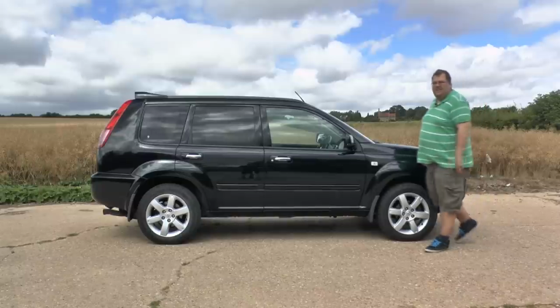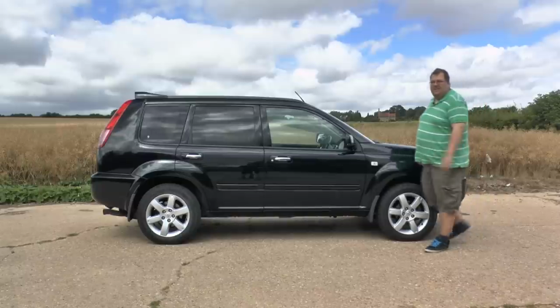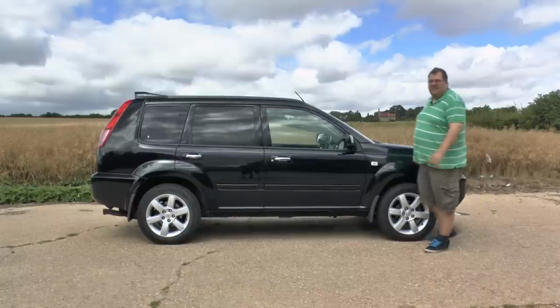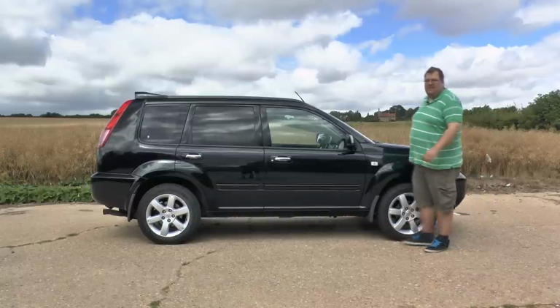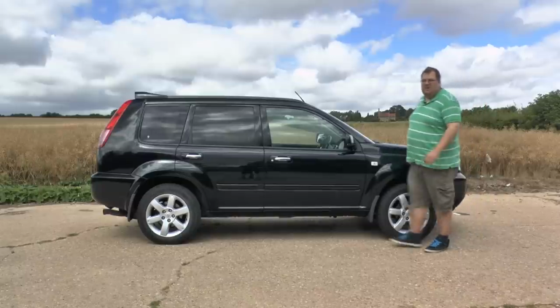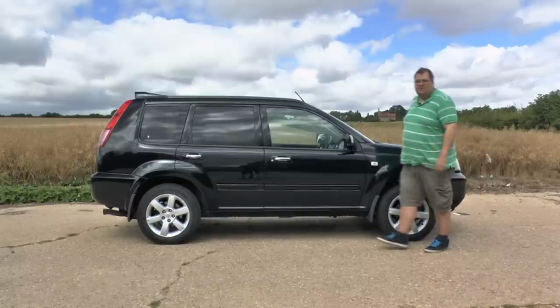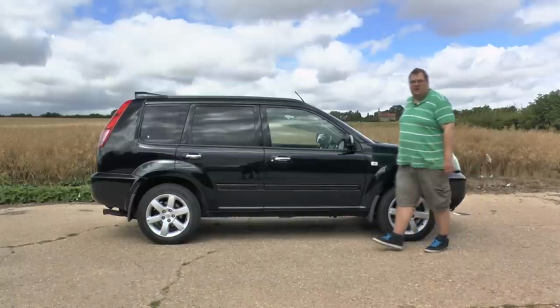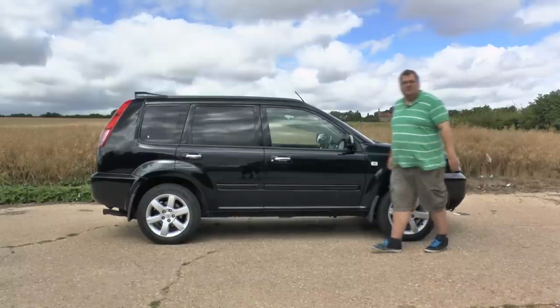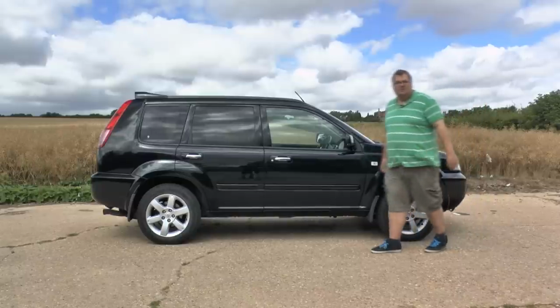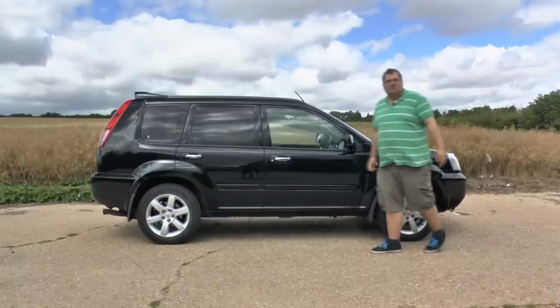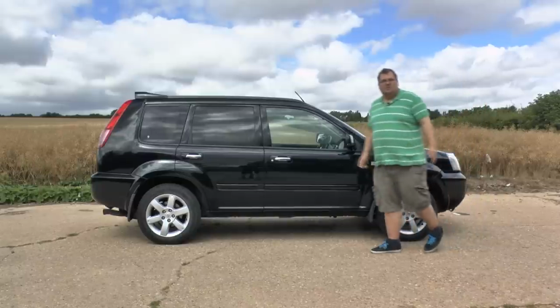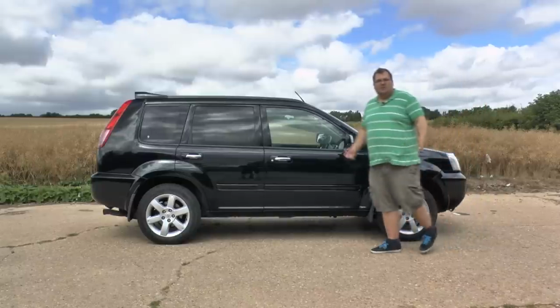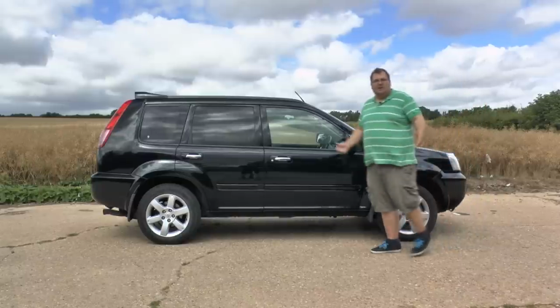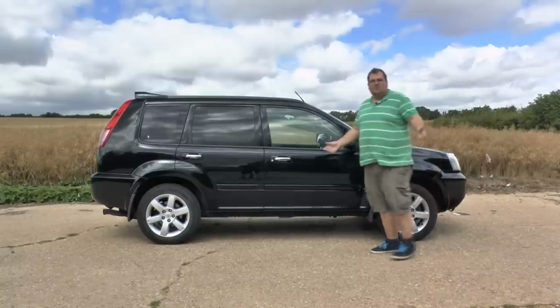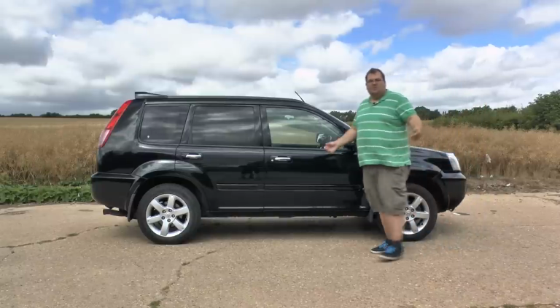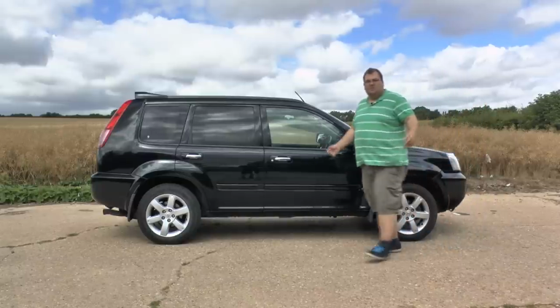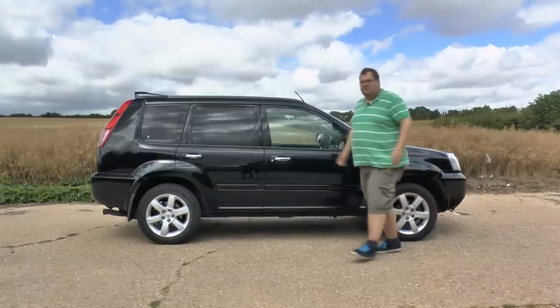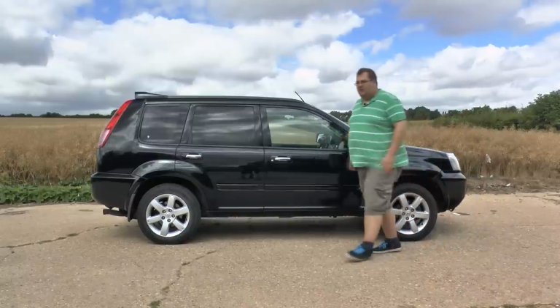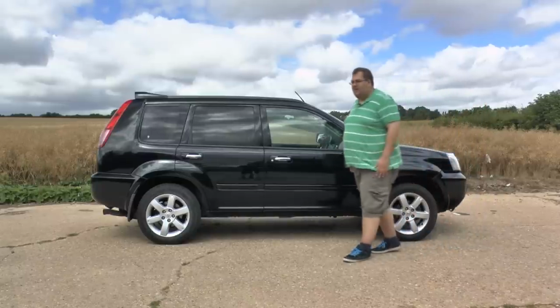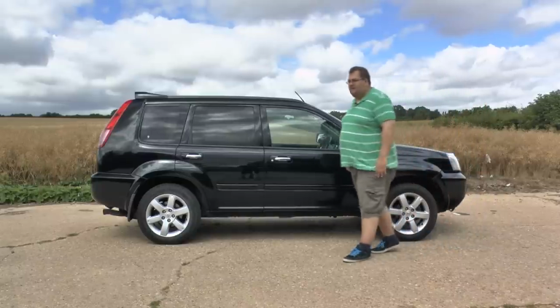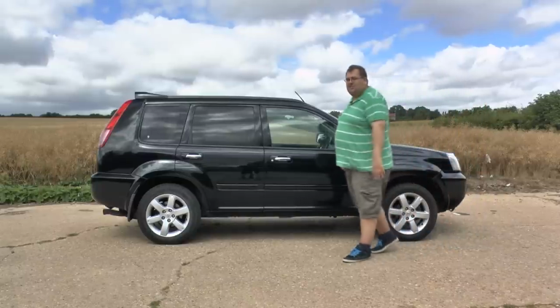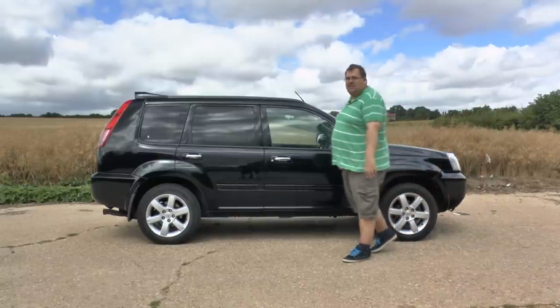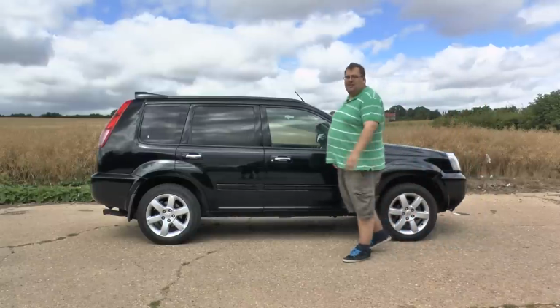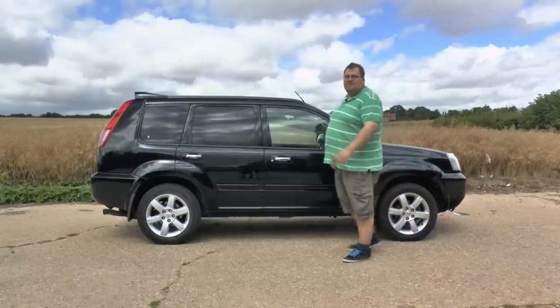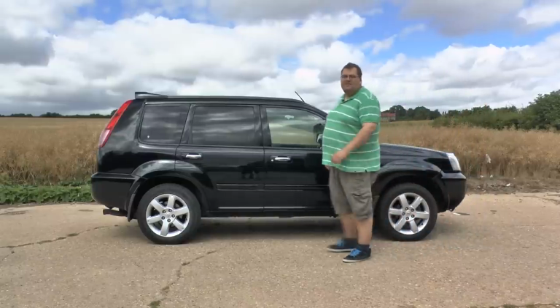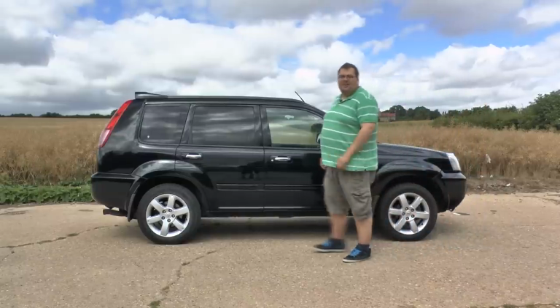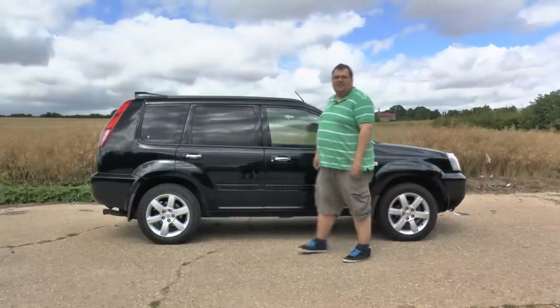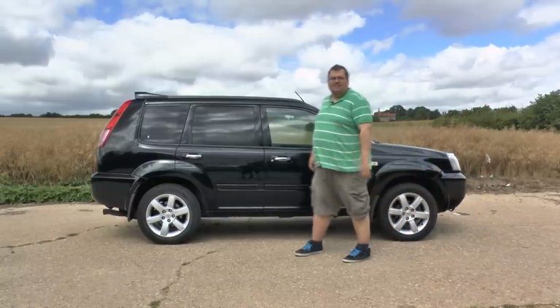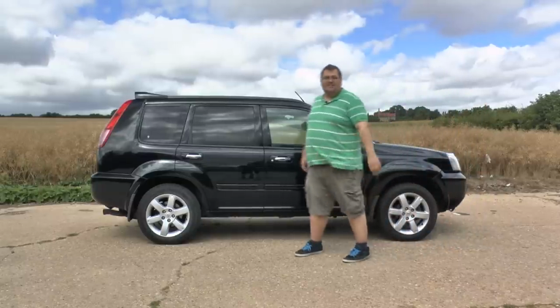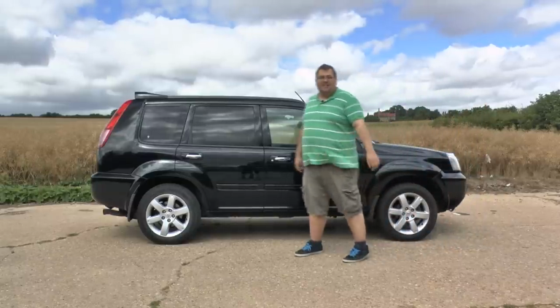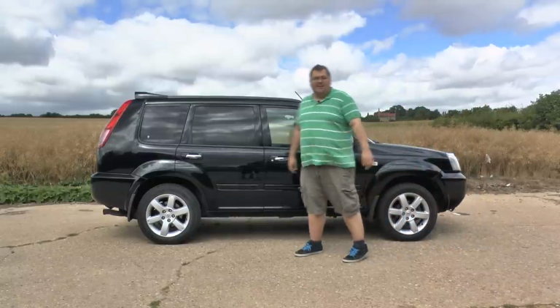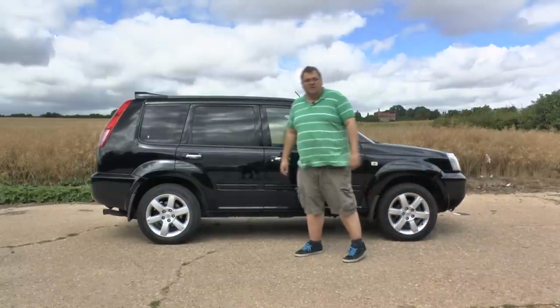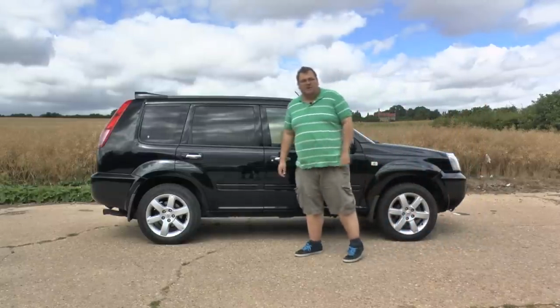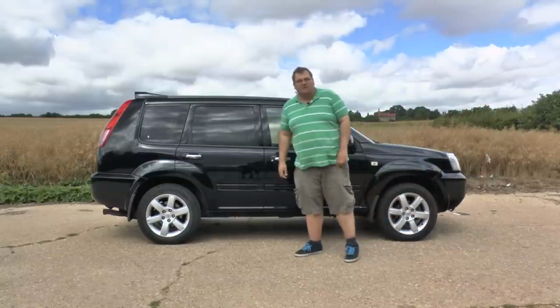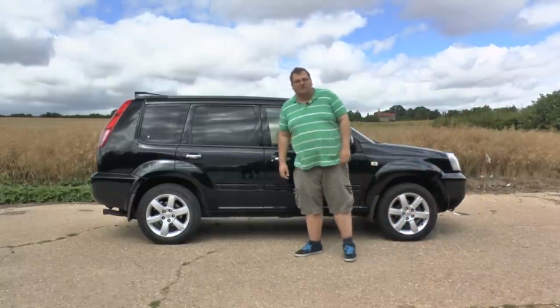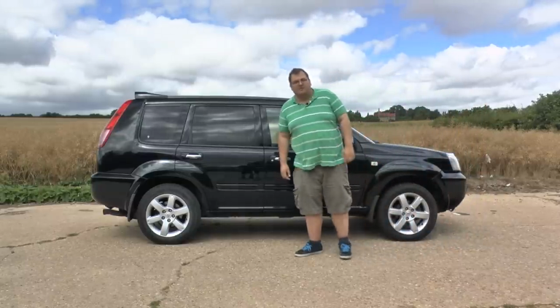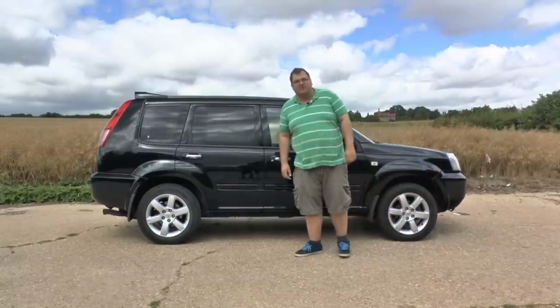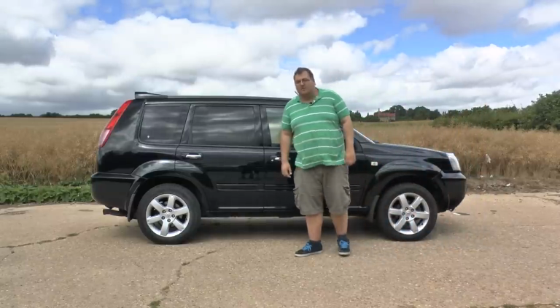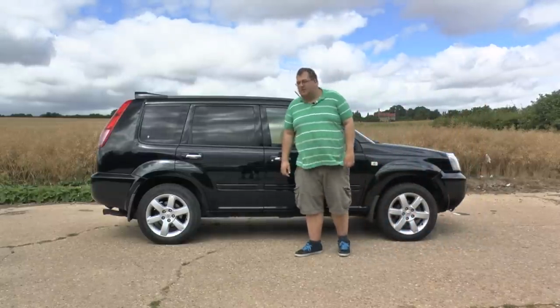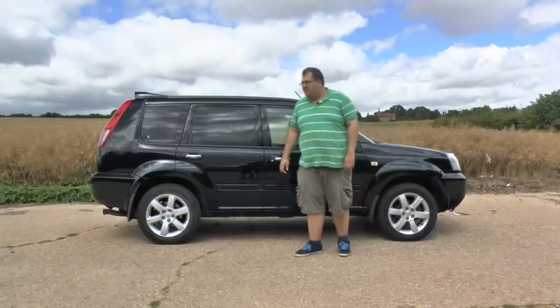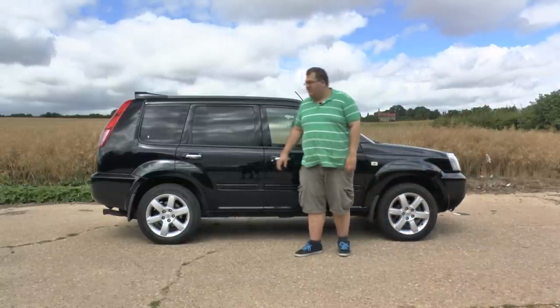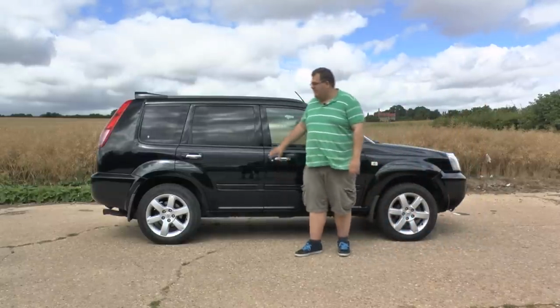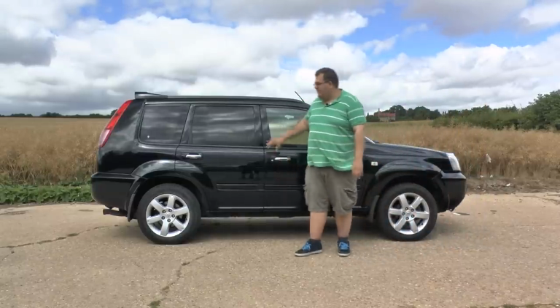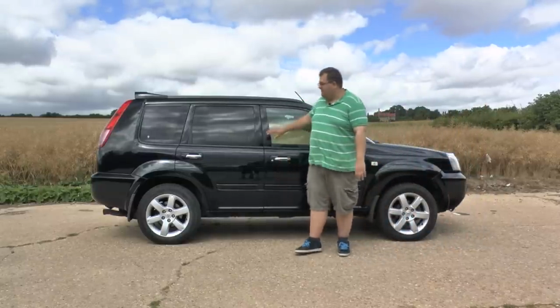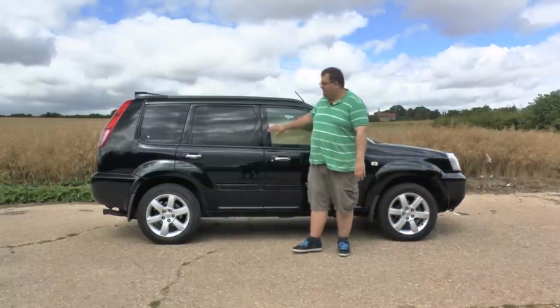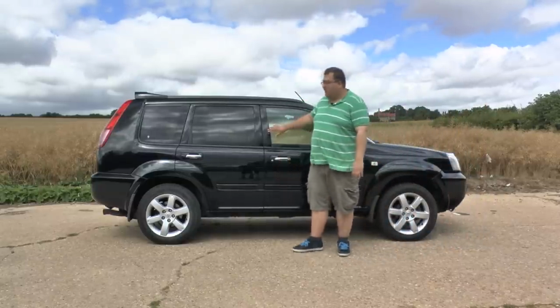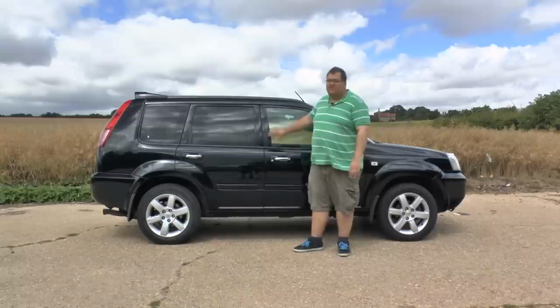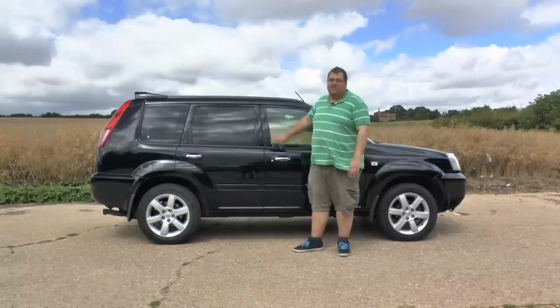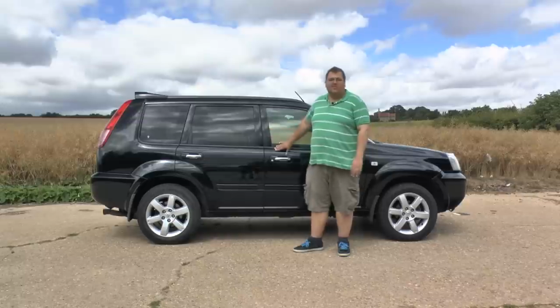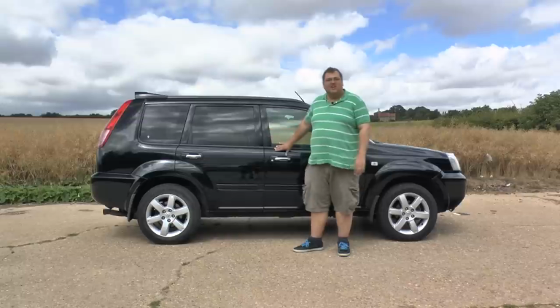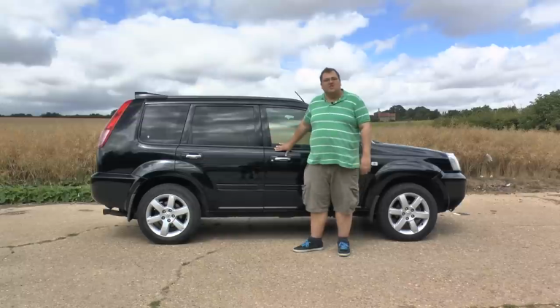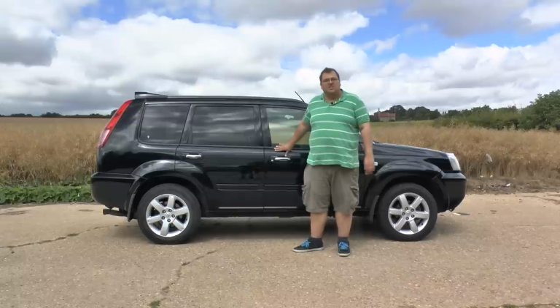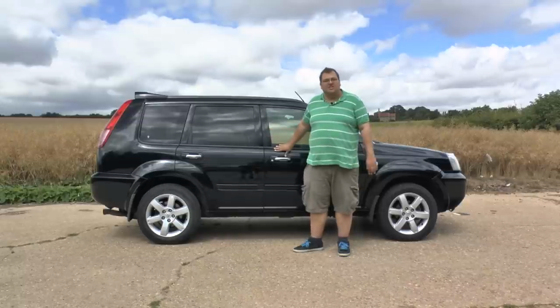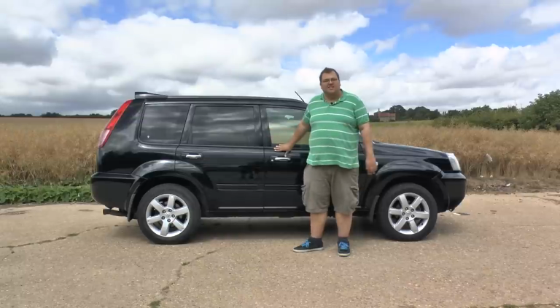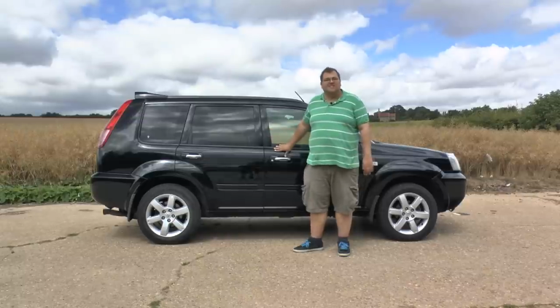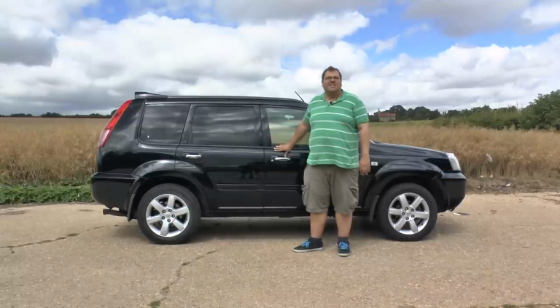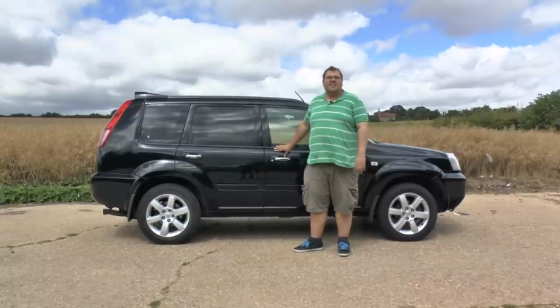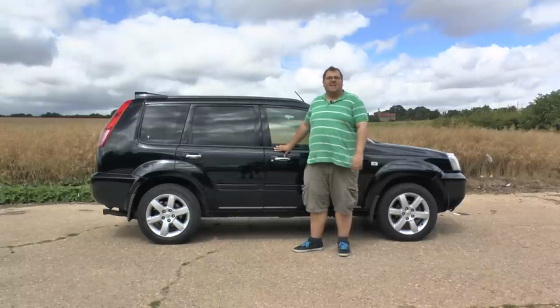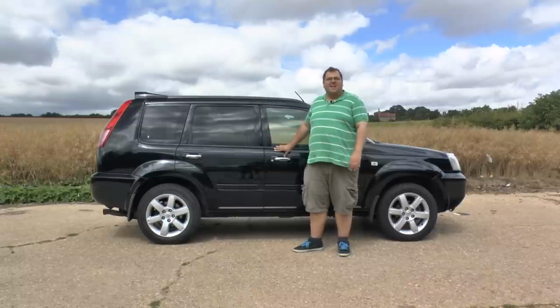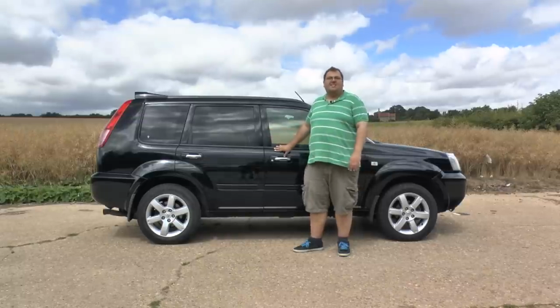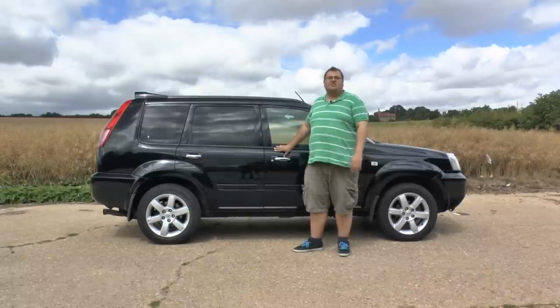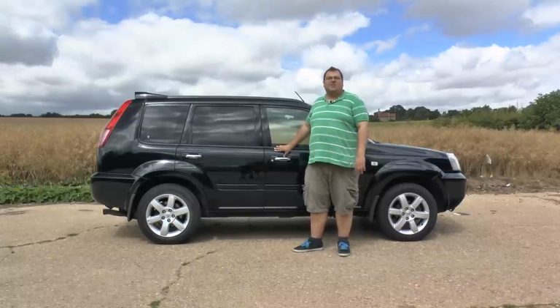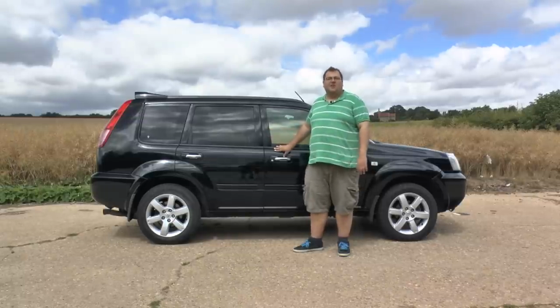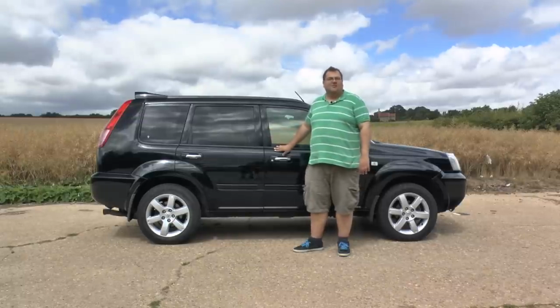Hello and welcome to Auto Animals. My name is James and today we're going to be reviewing the first generation Nissan X-Trail.